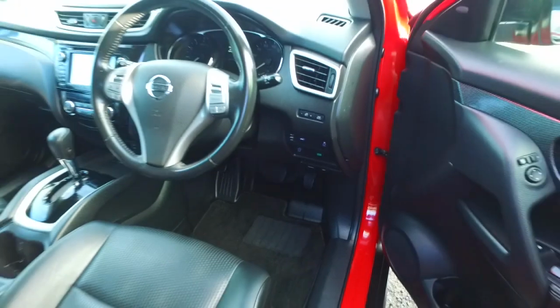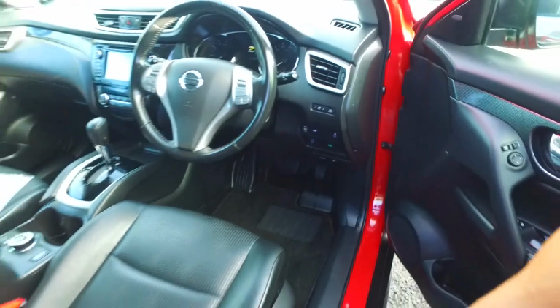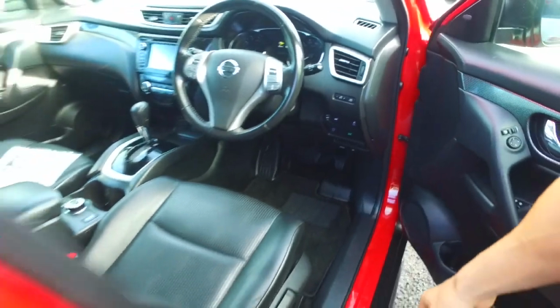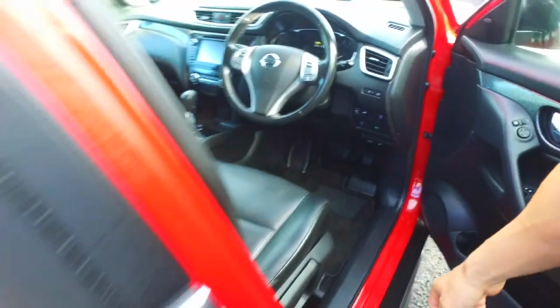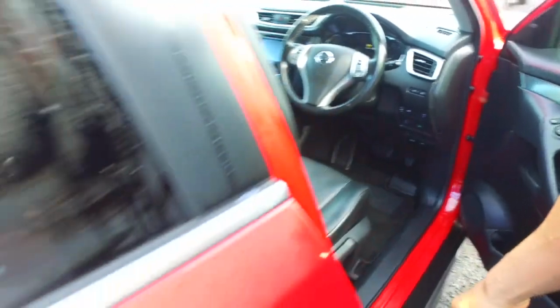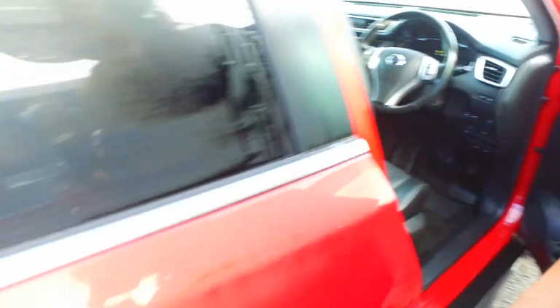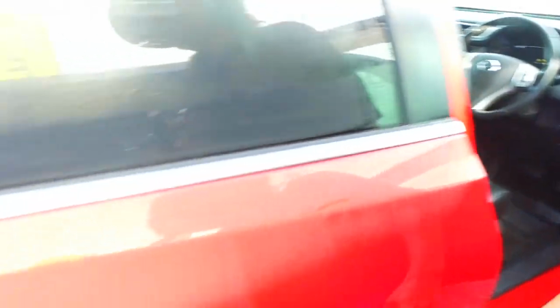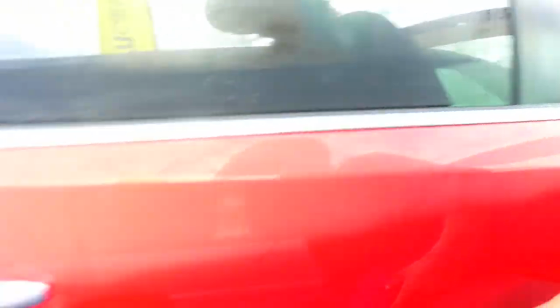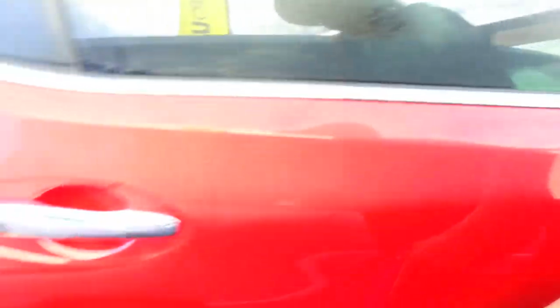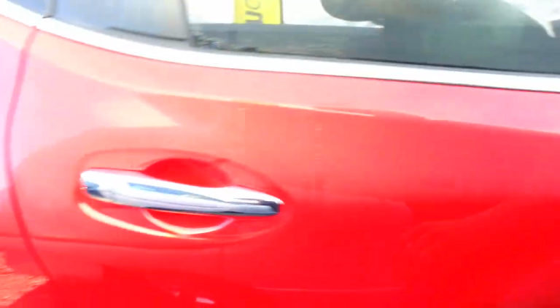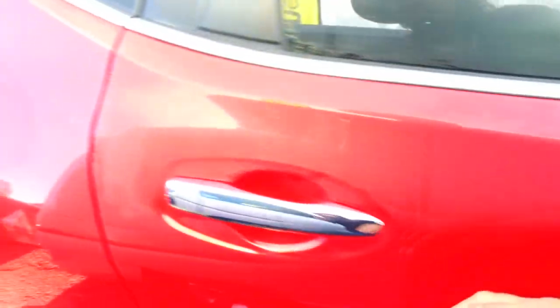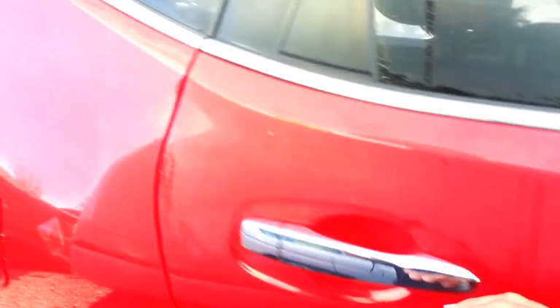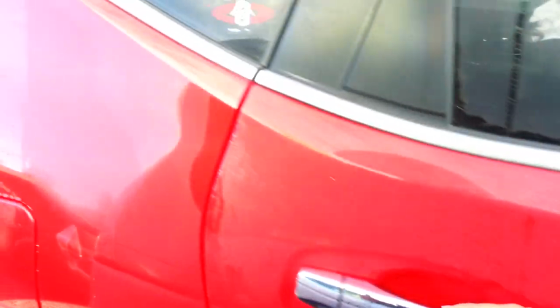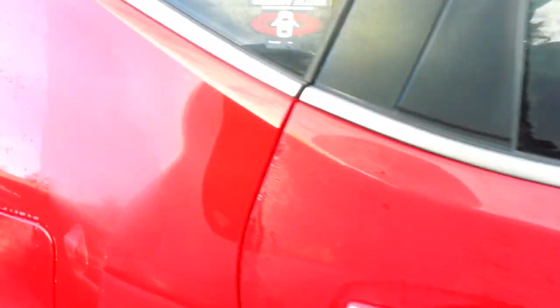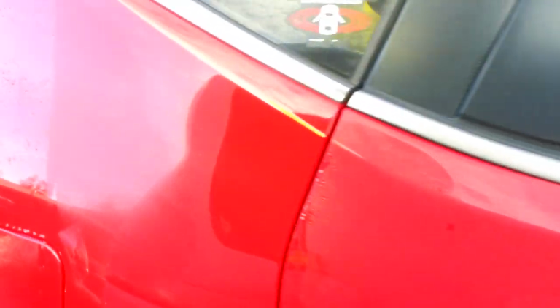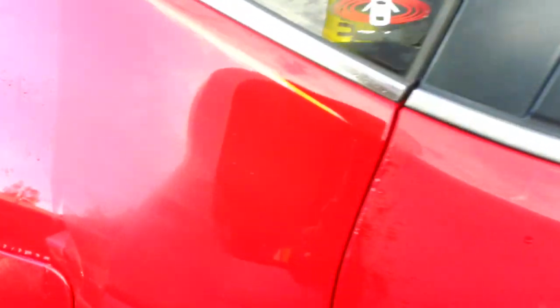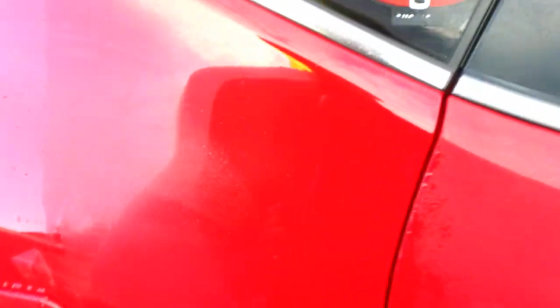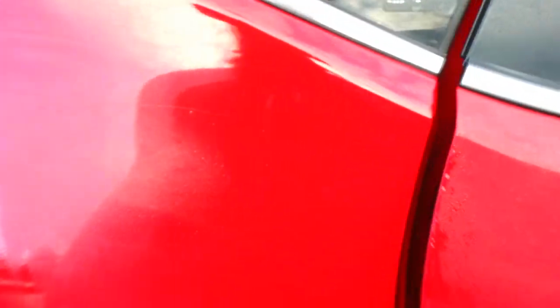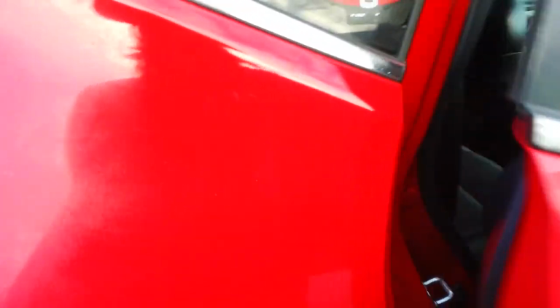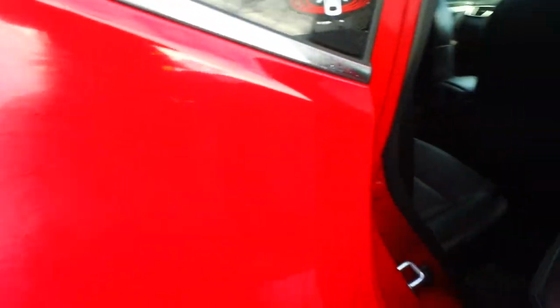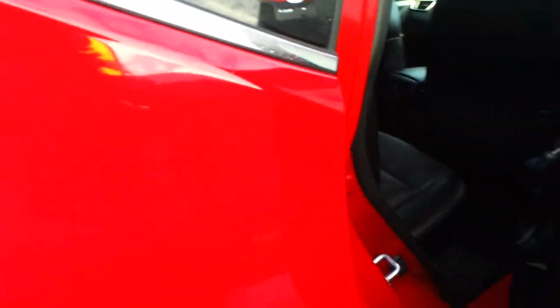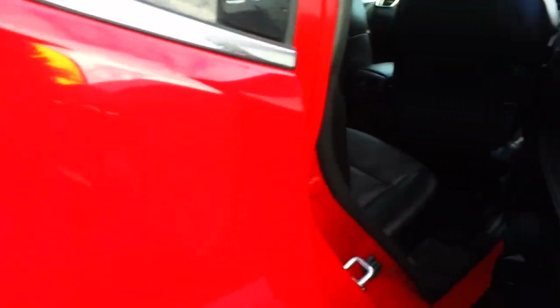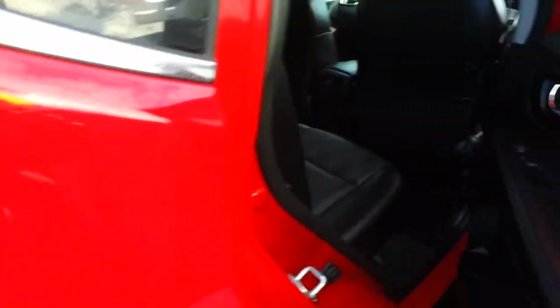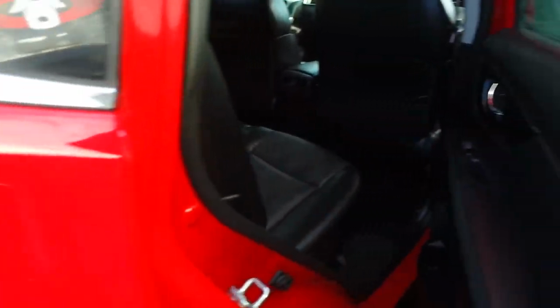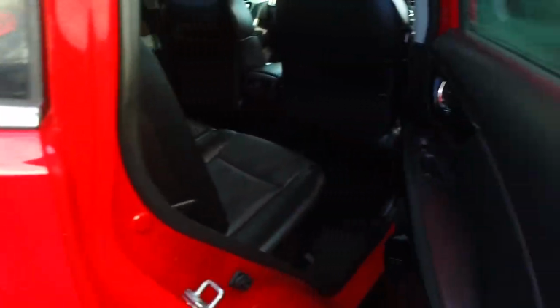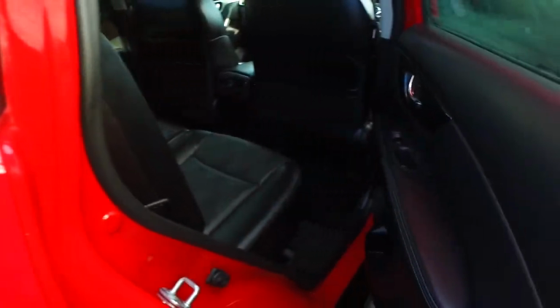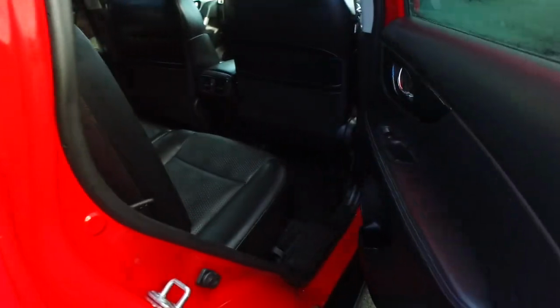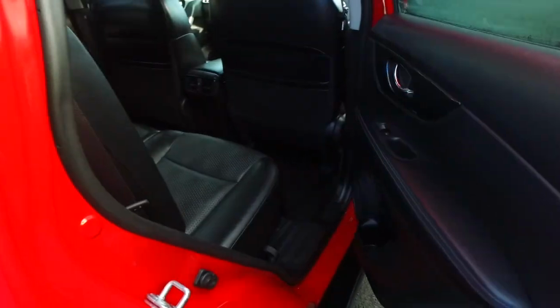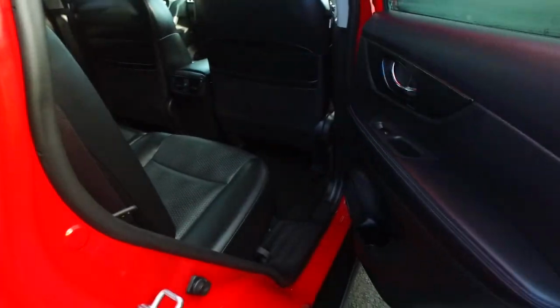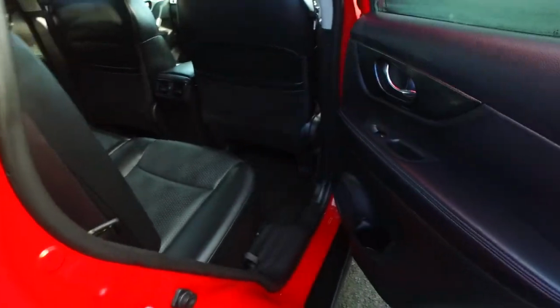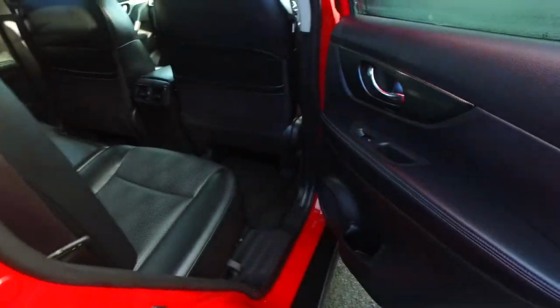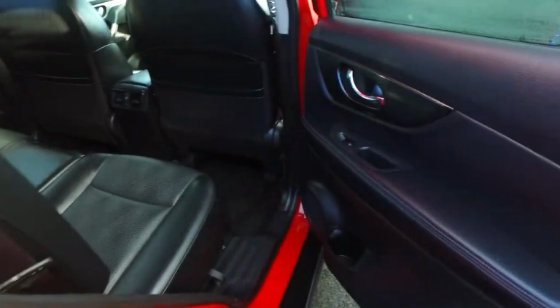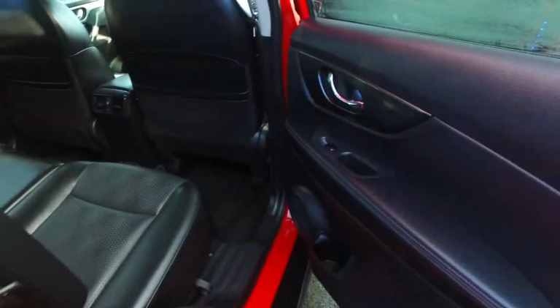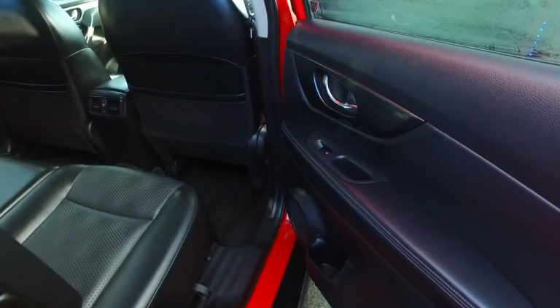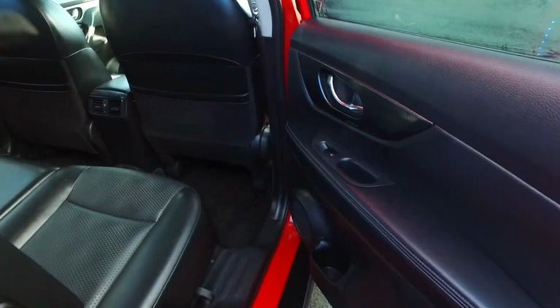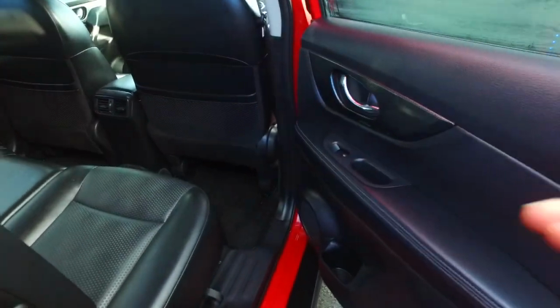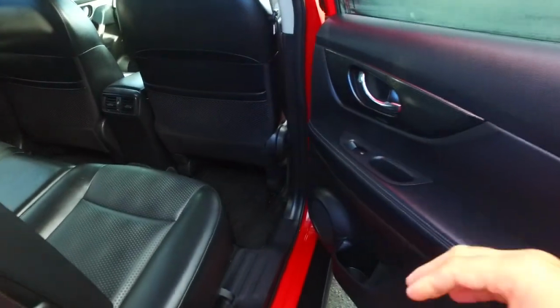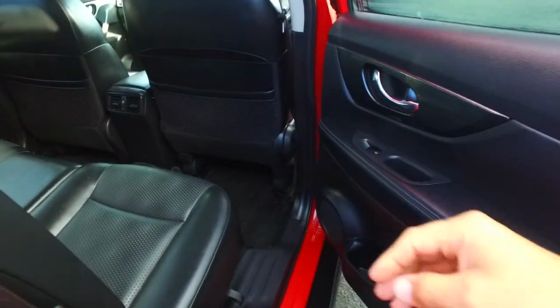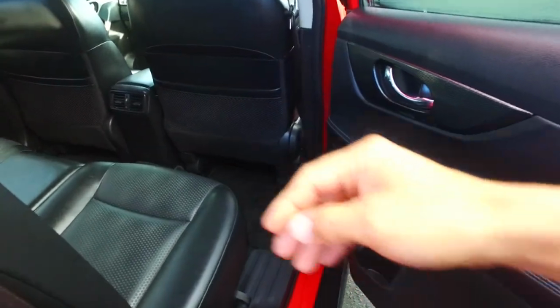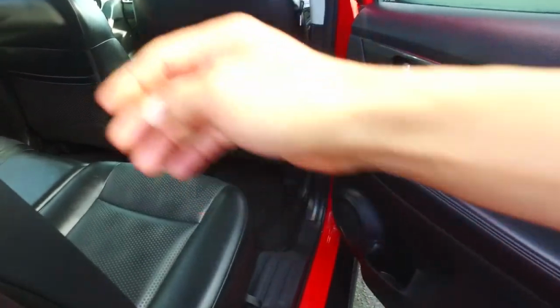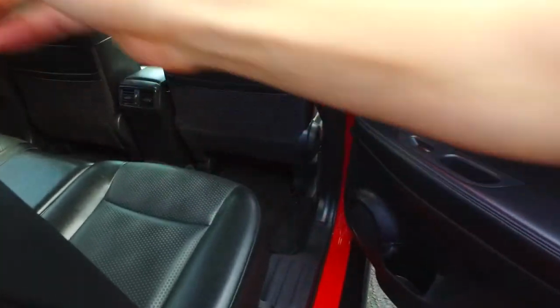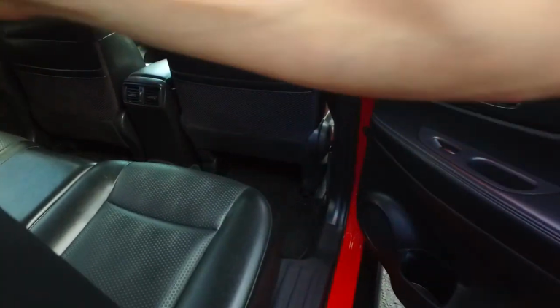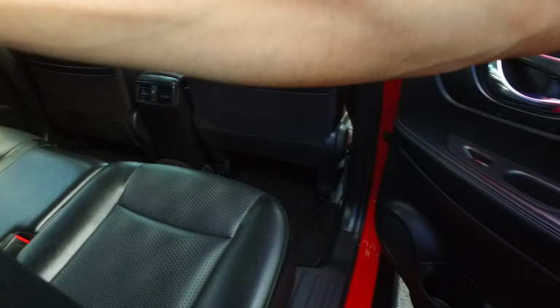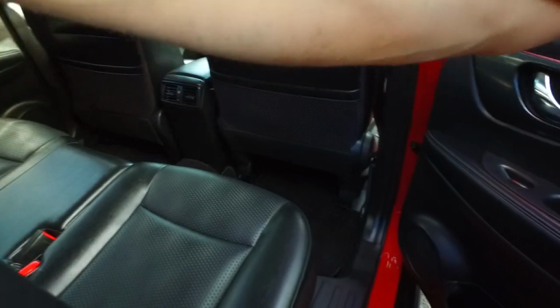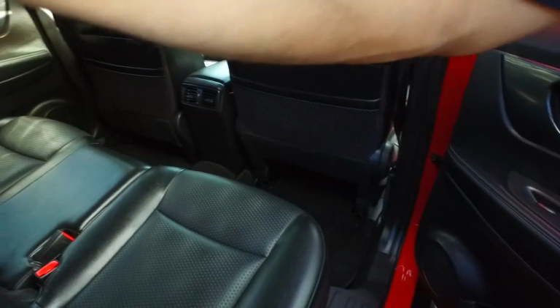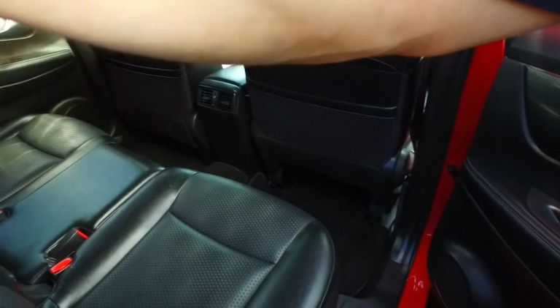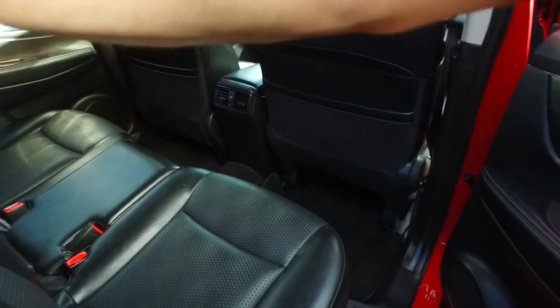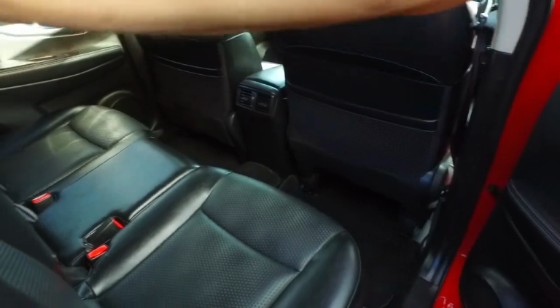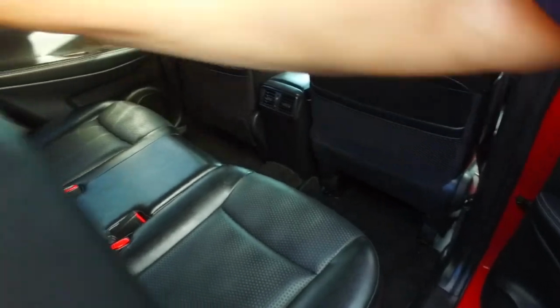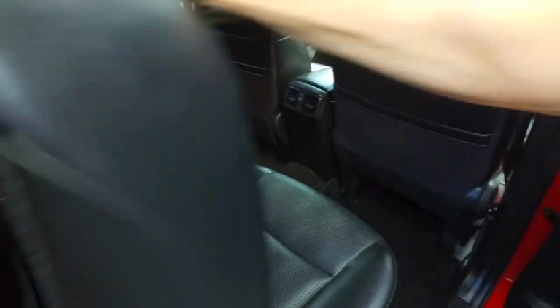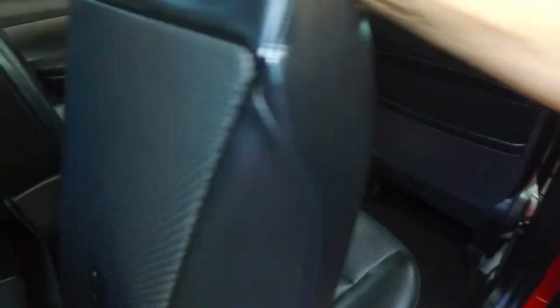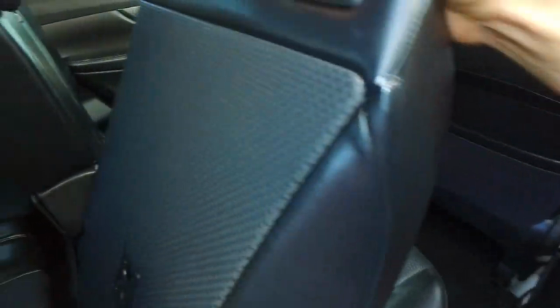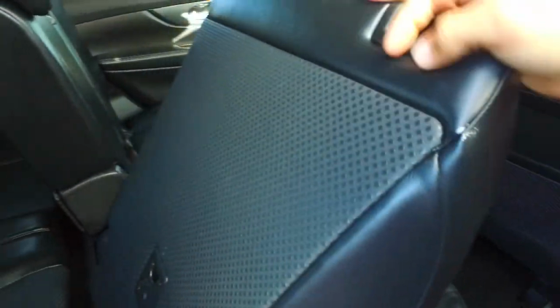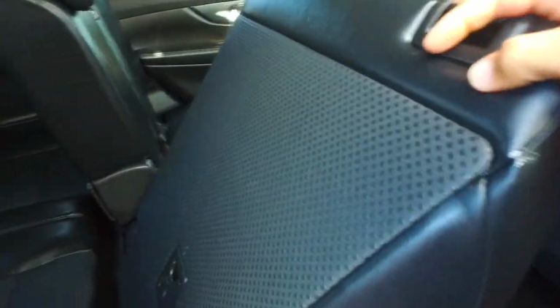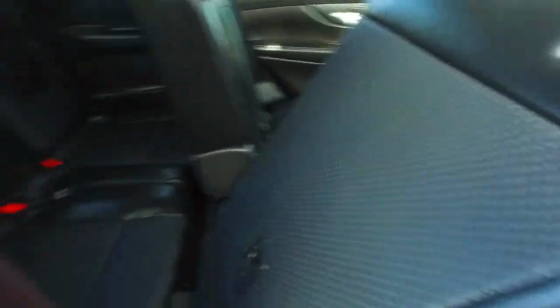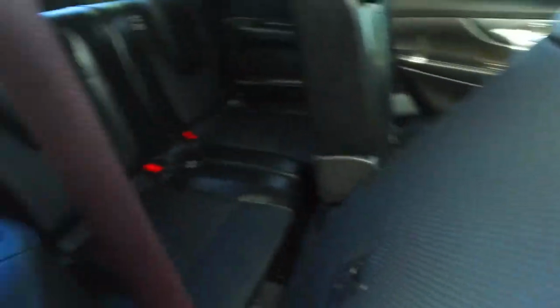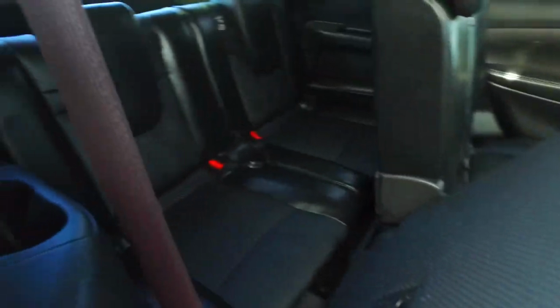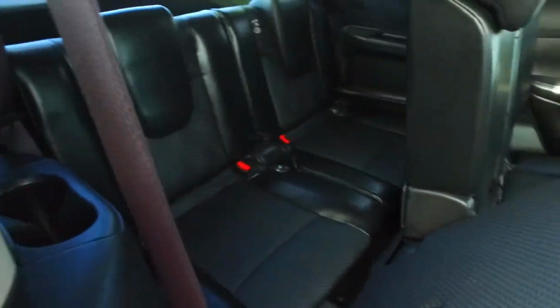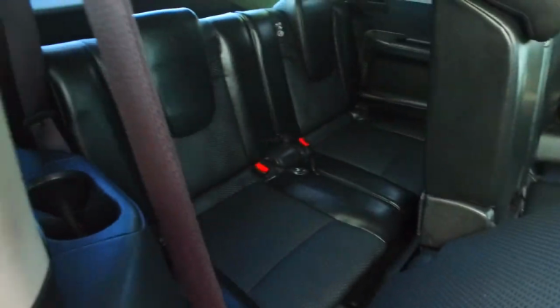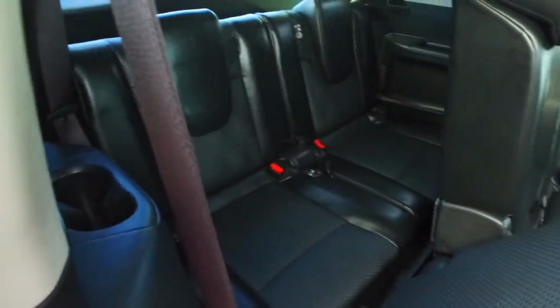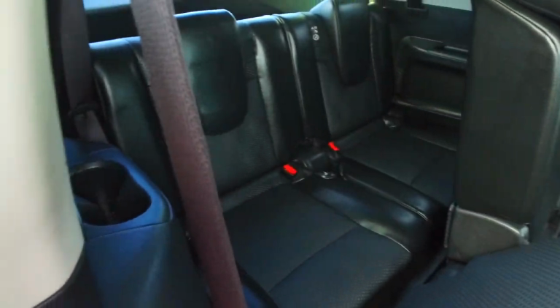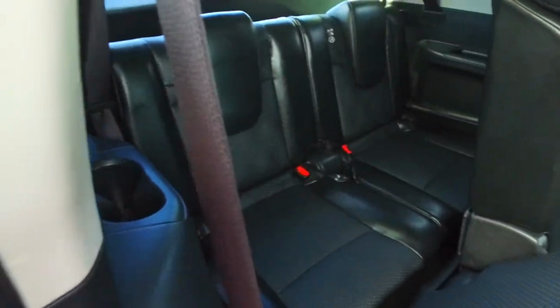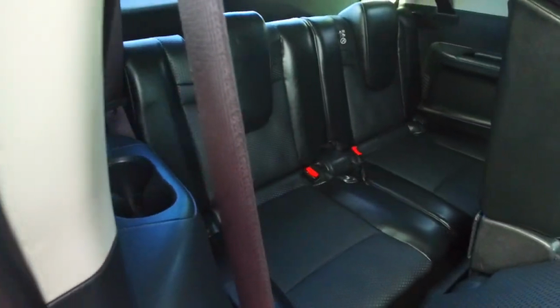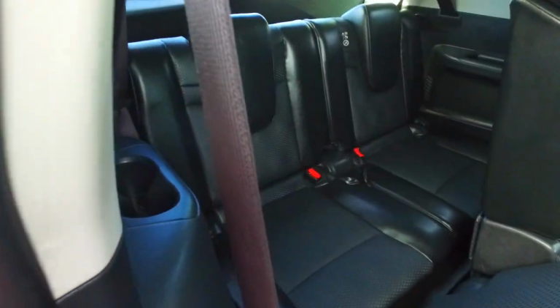Now I believe it is a seven-seater version — I just put the notes up last night and I did a lot of cars last night. Yeah, it is a seven-seater version.